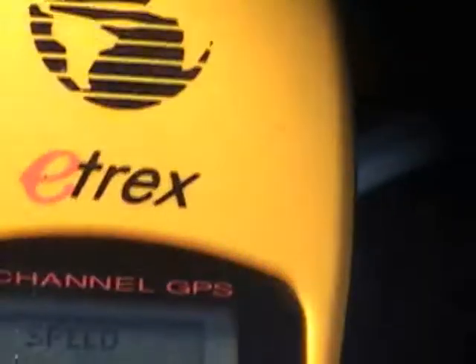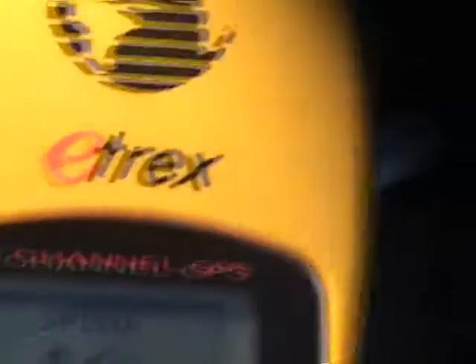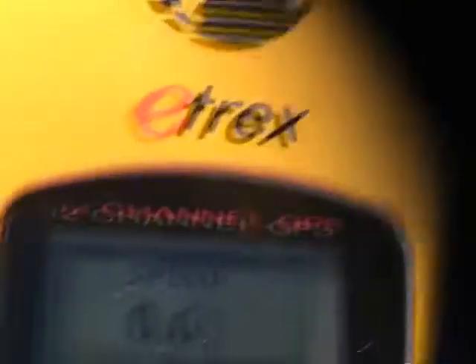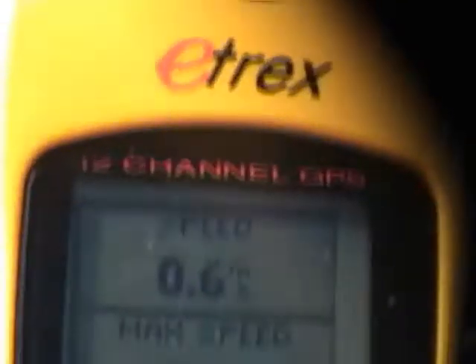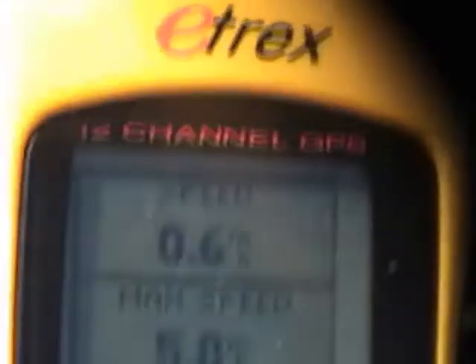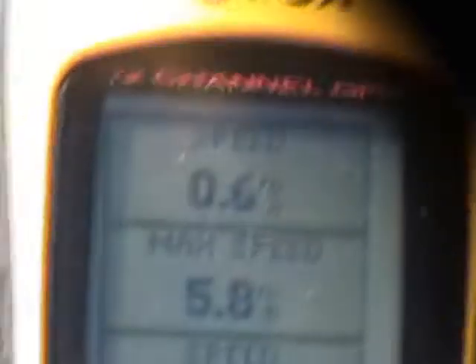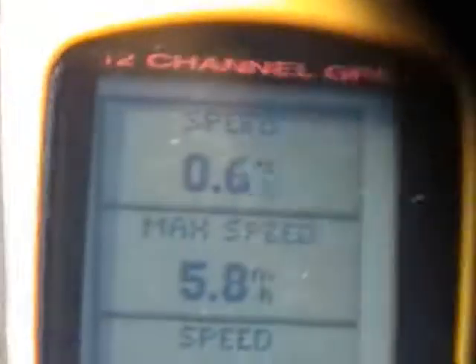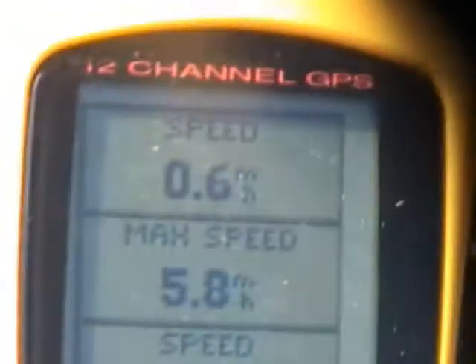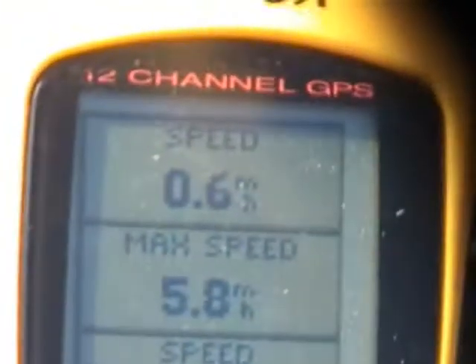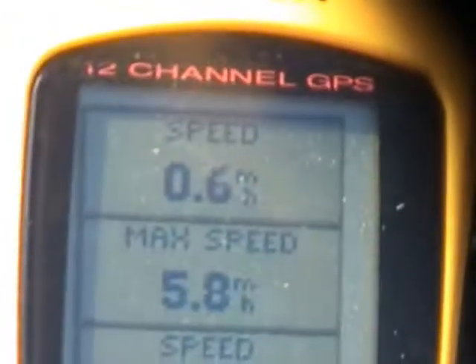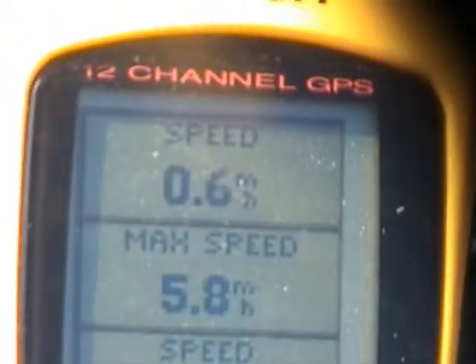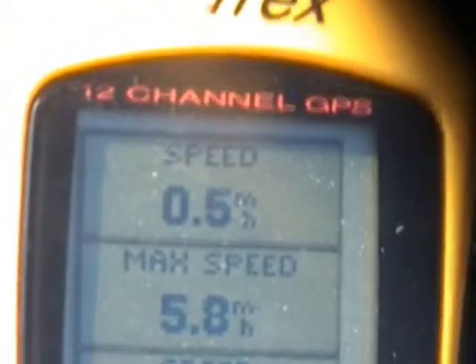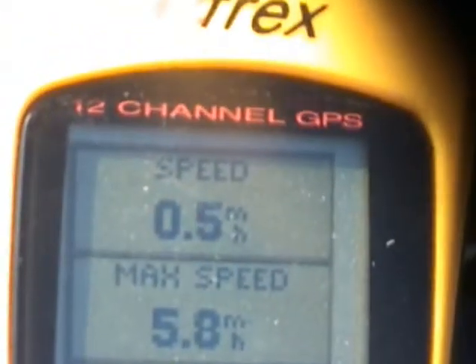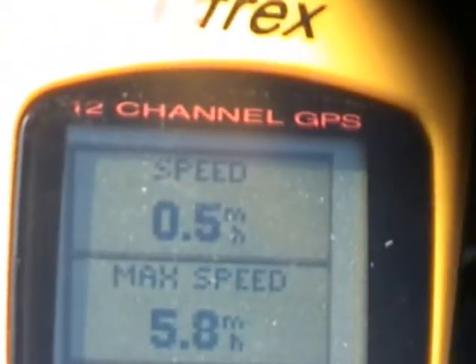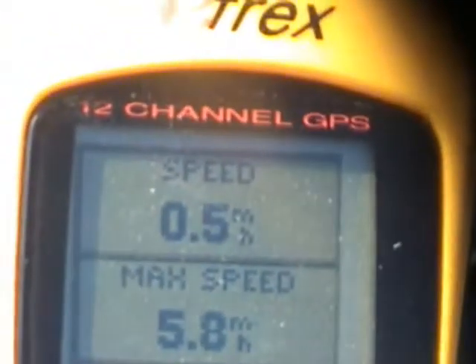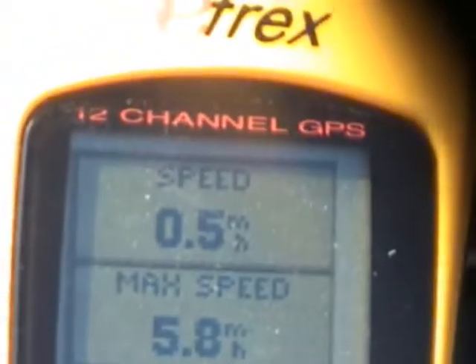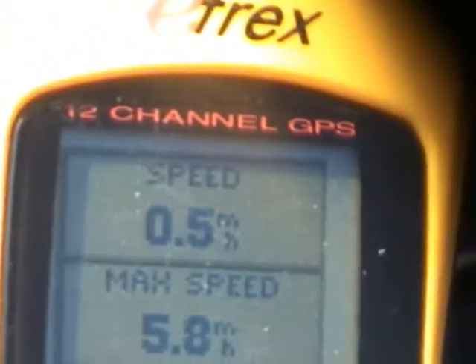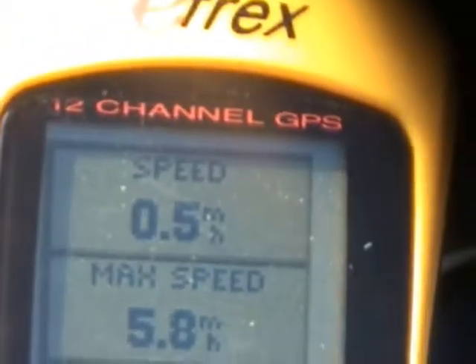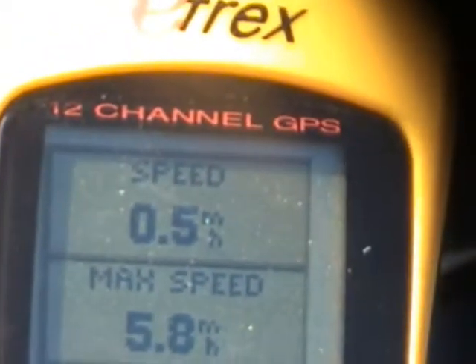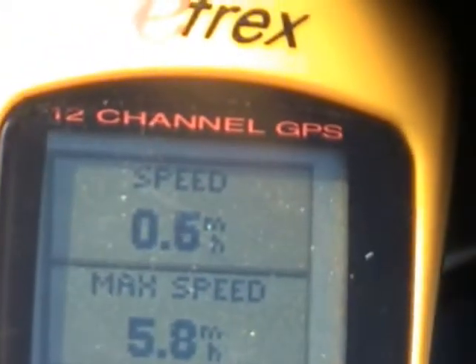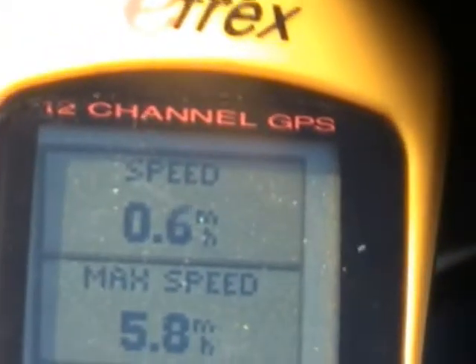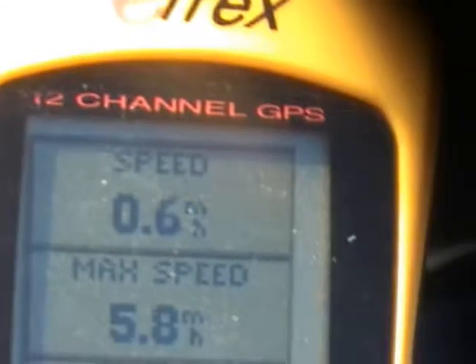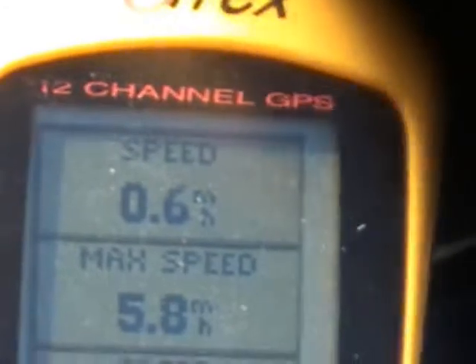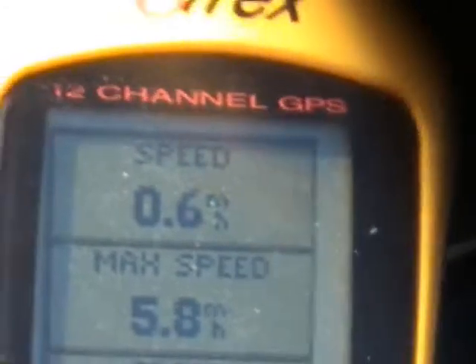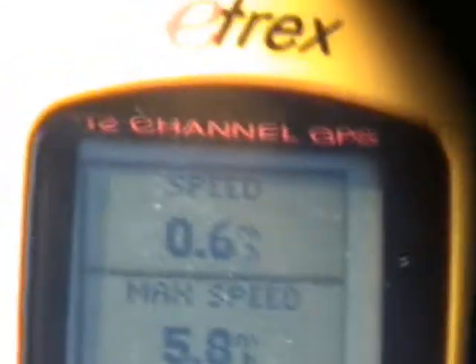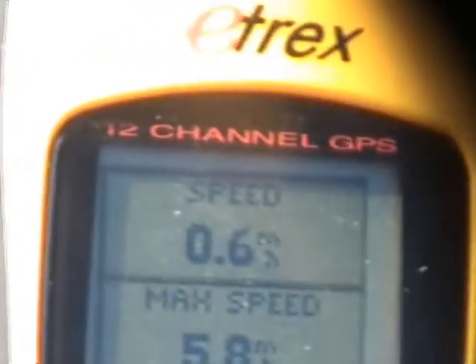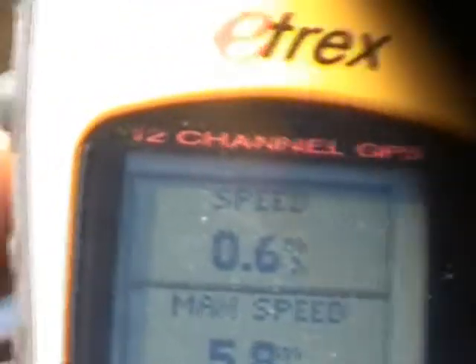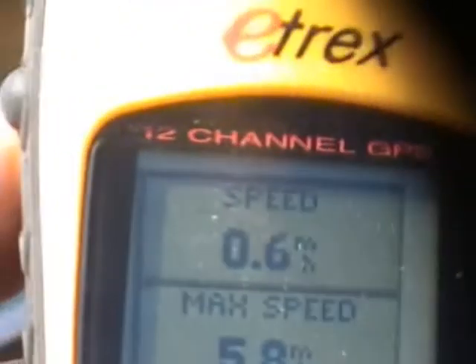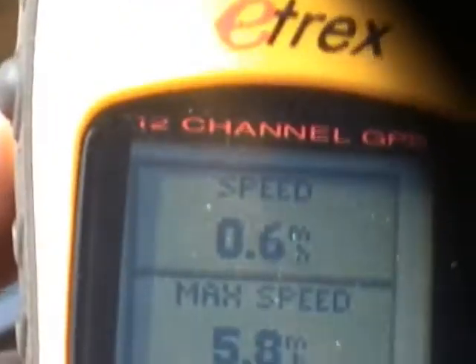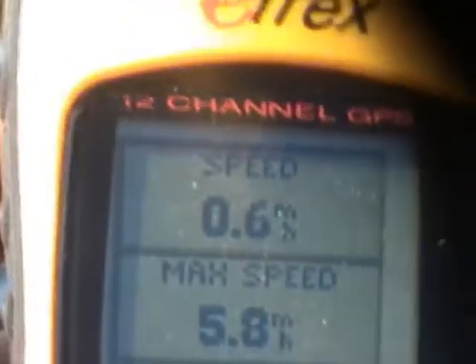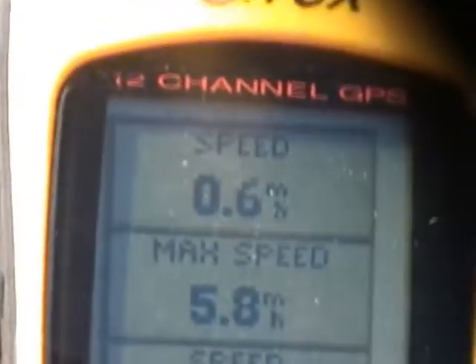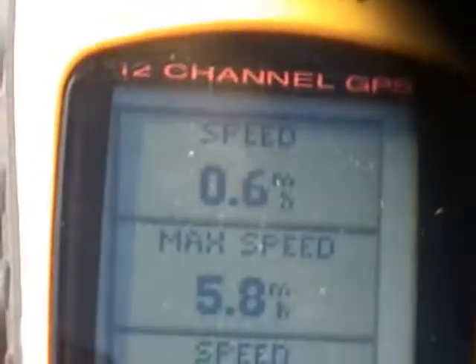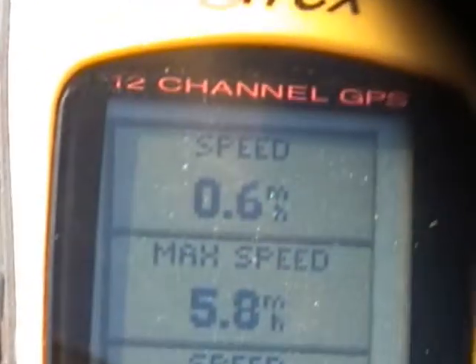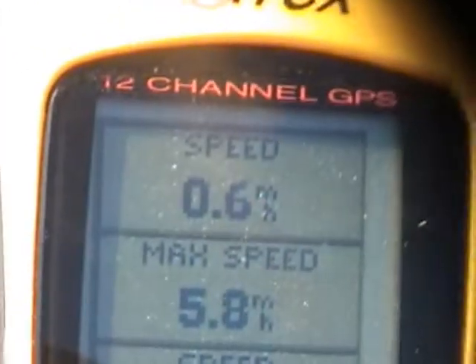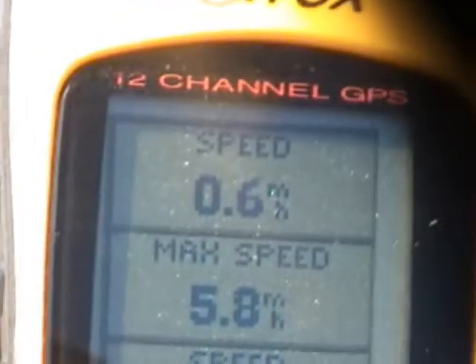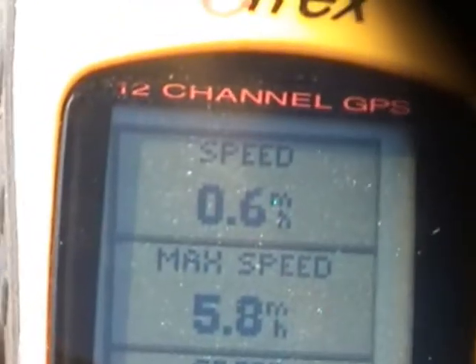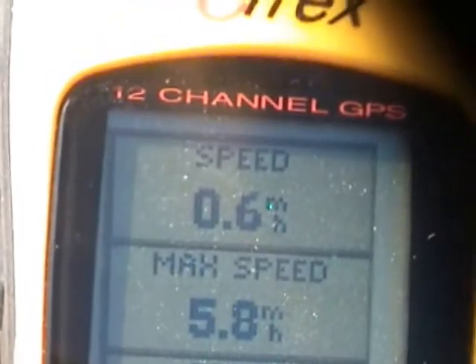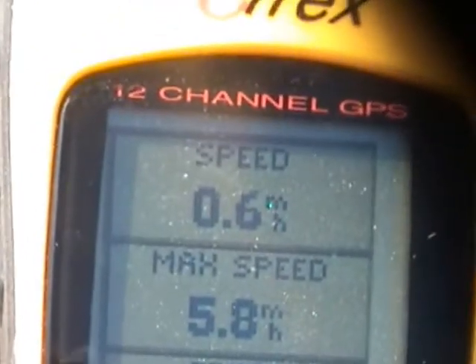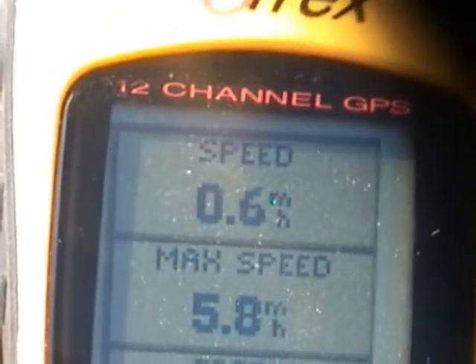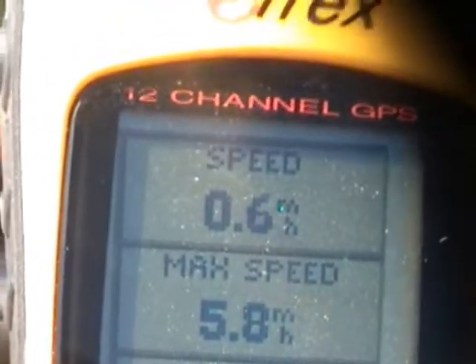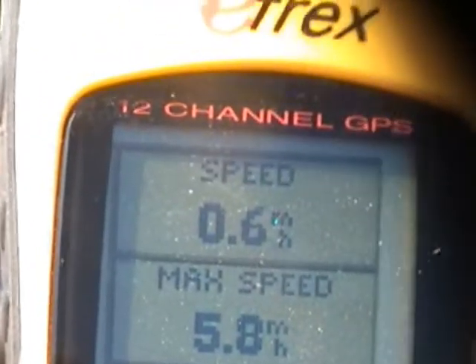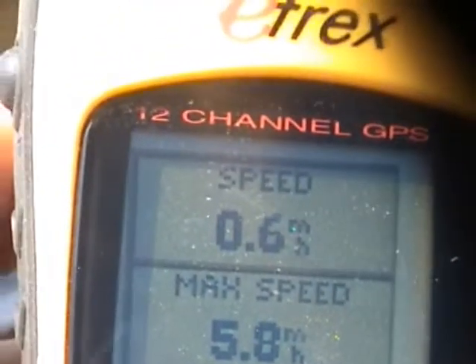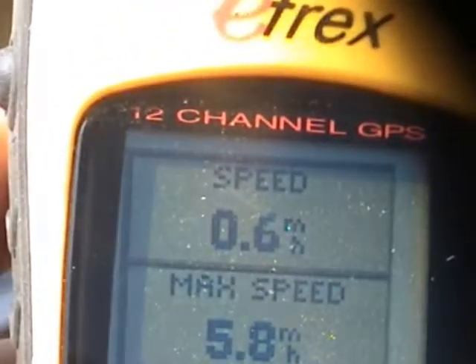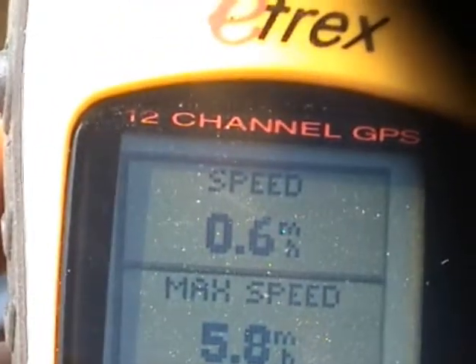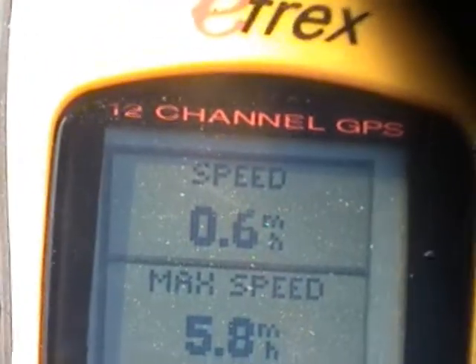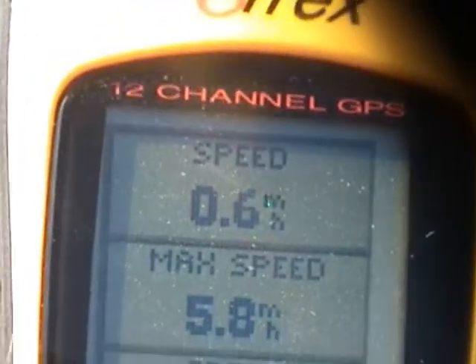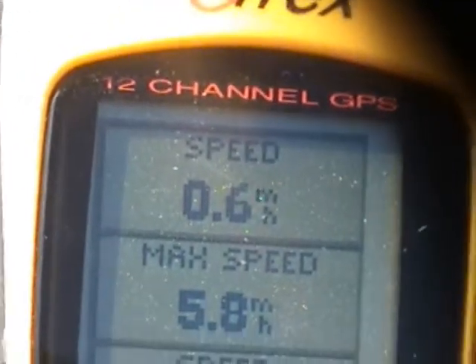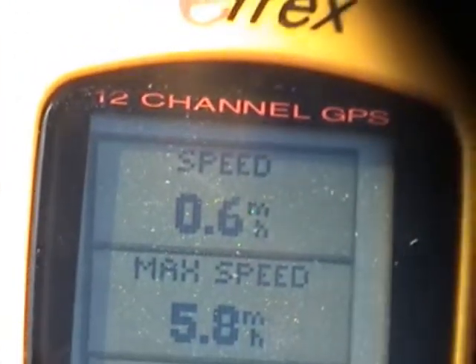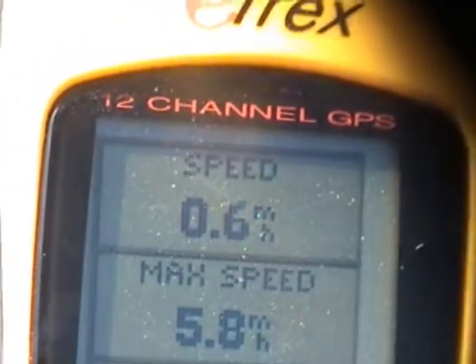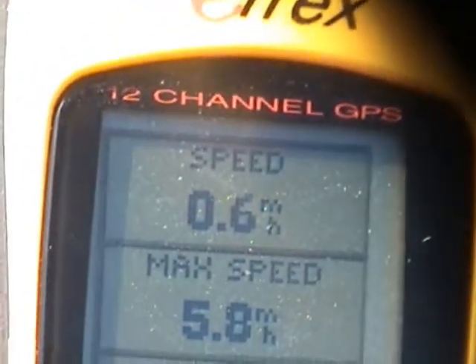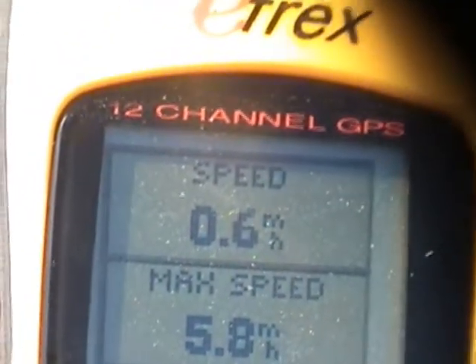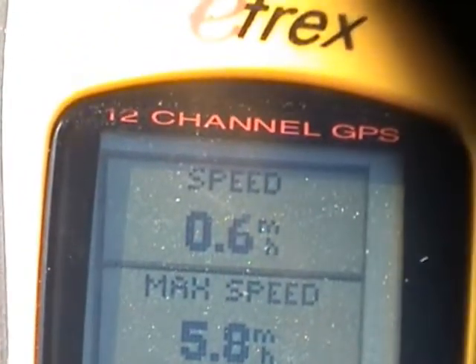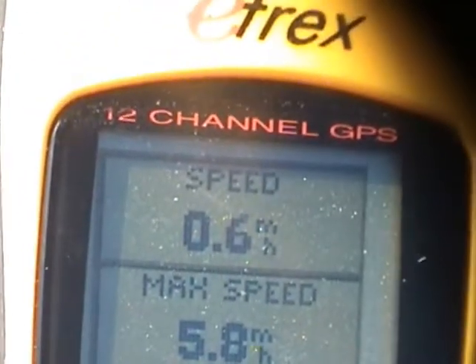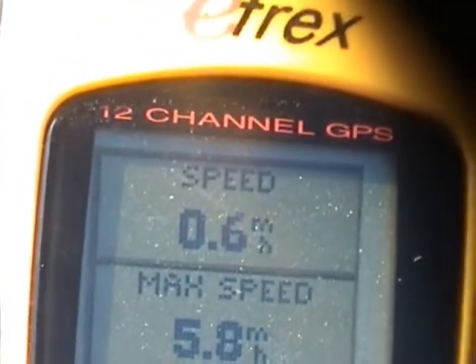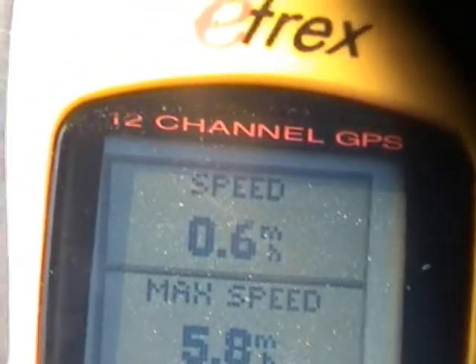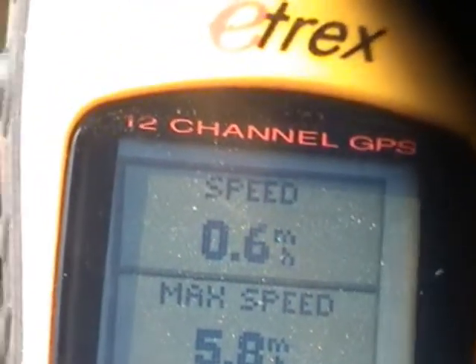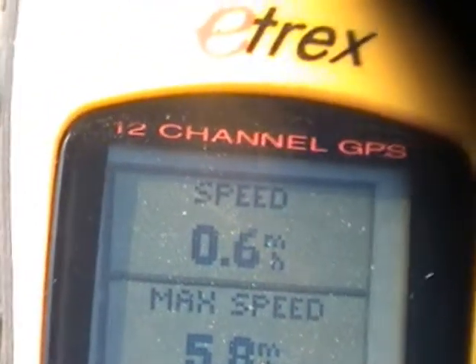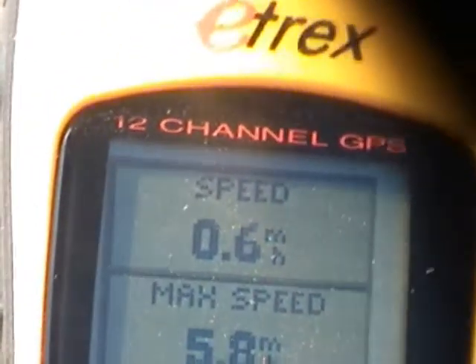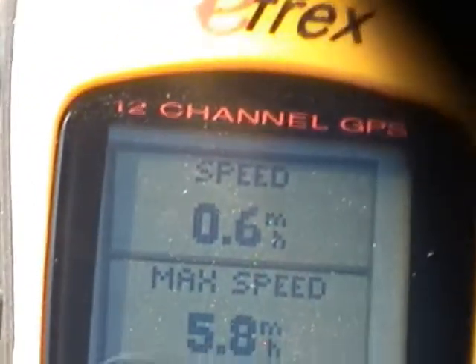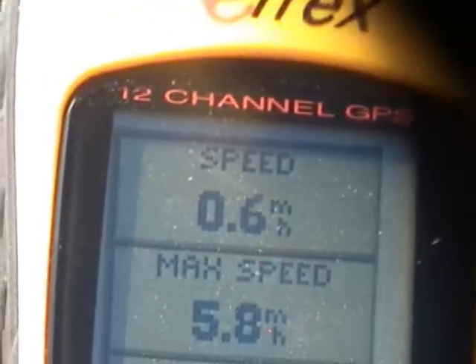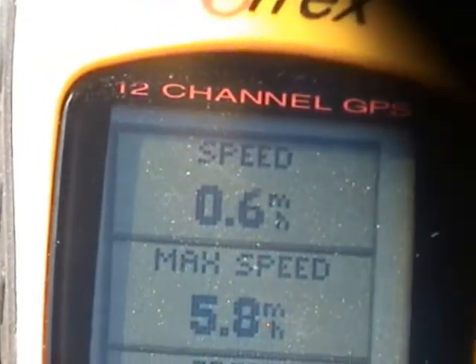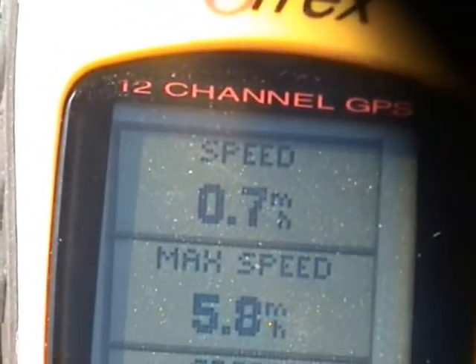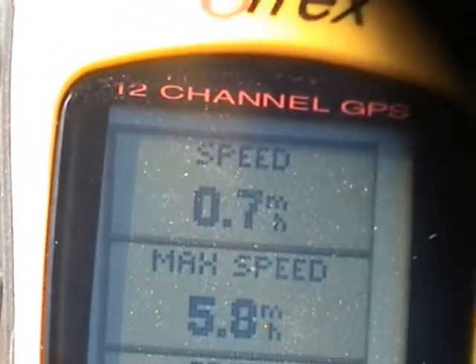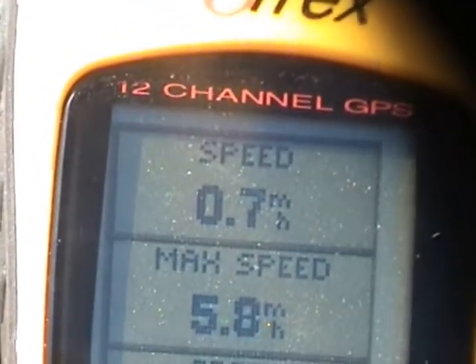Getting a little wind action. Let's go ahead and put it up to 24 volts and see what happens.